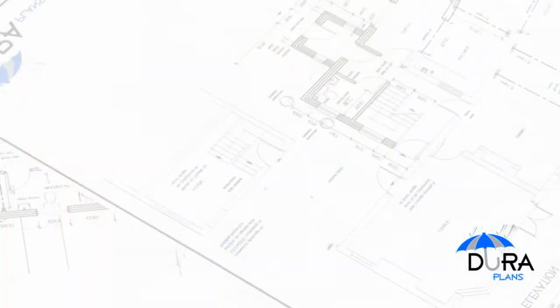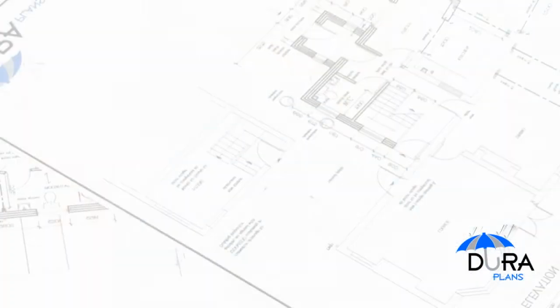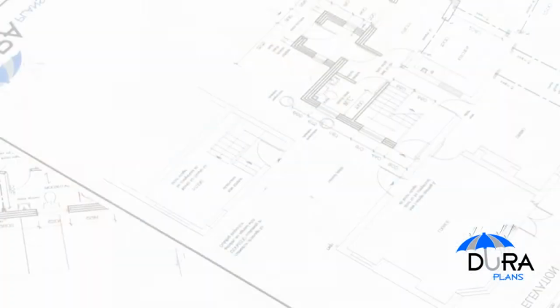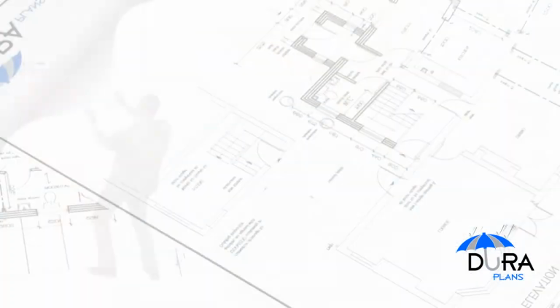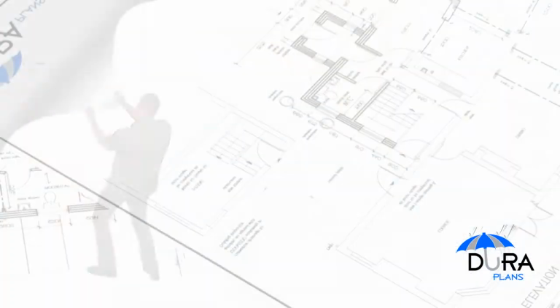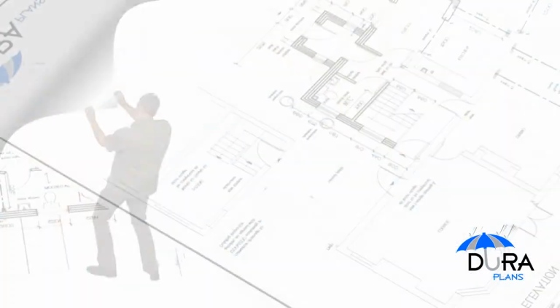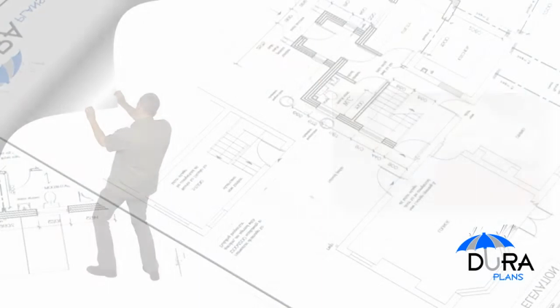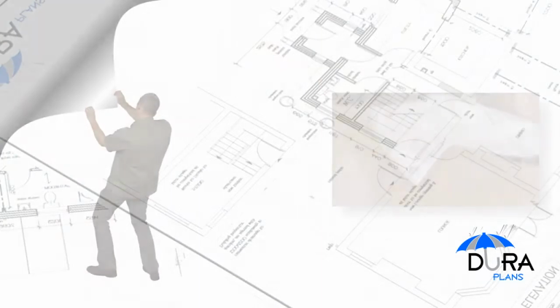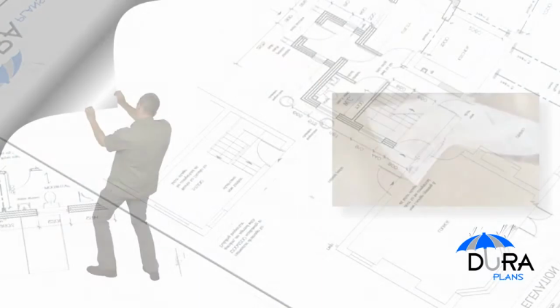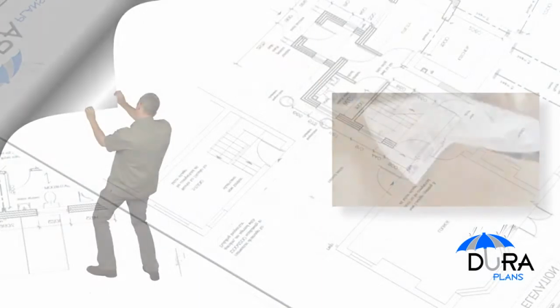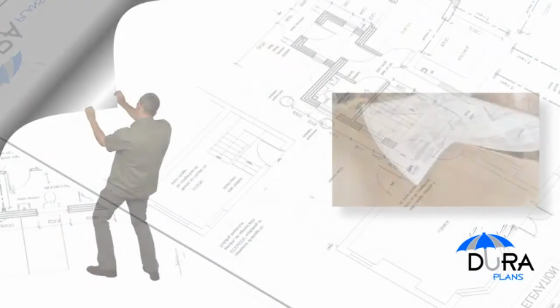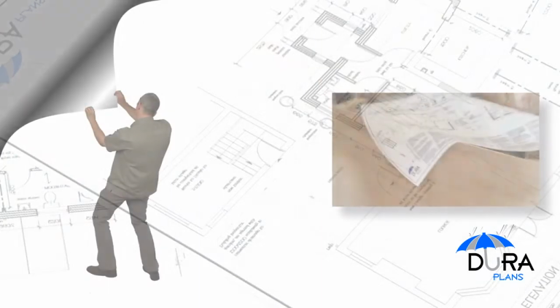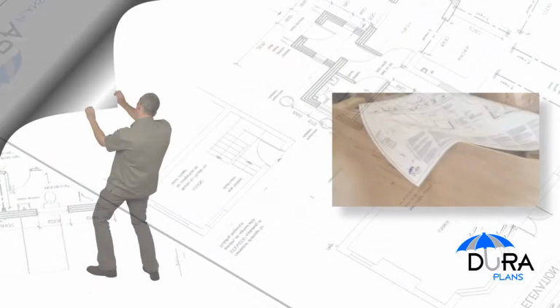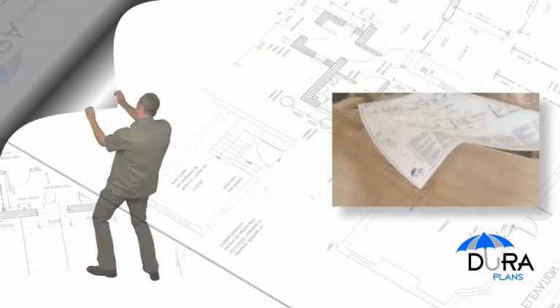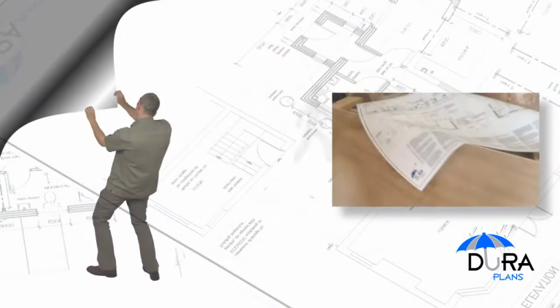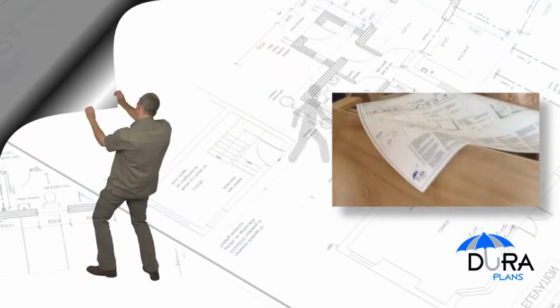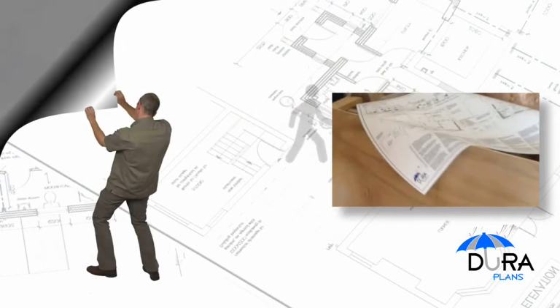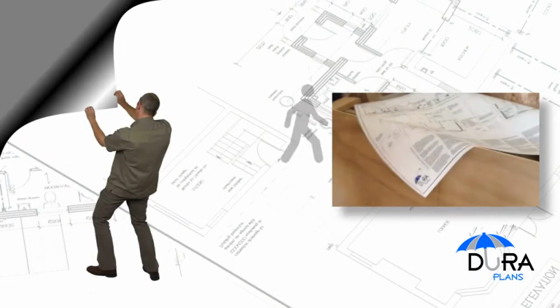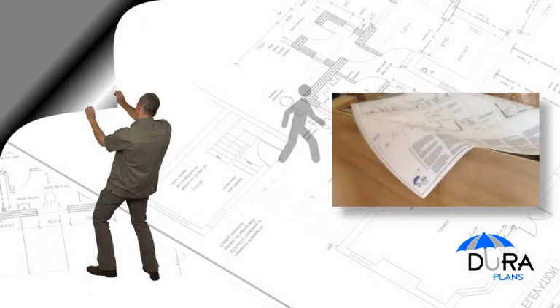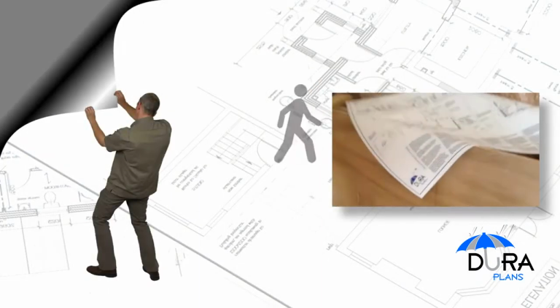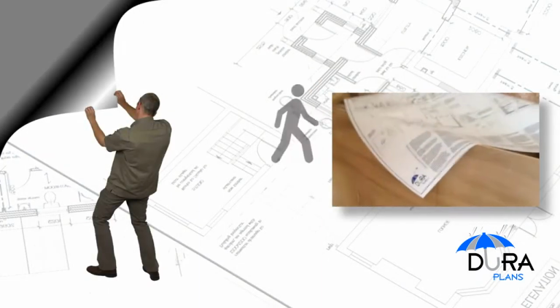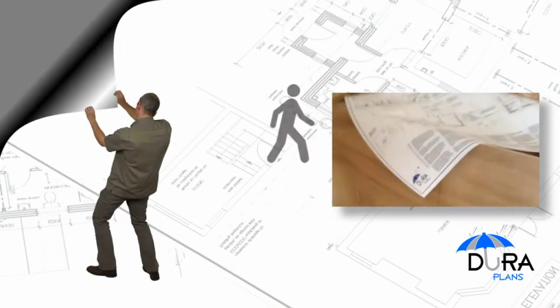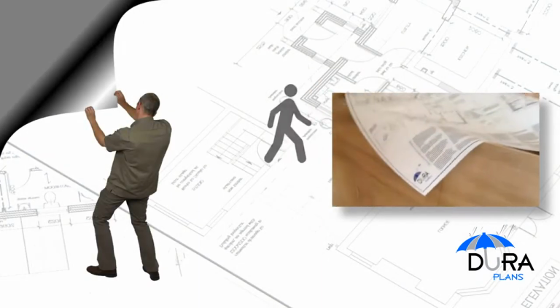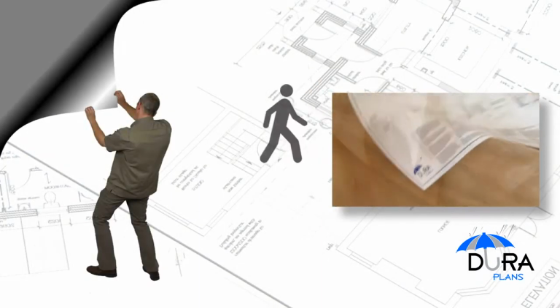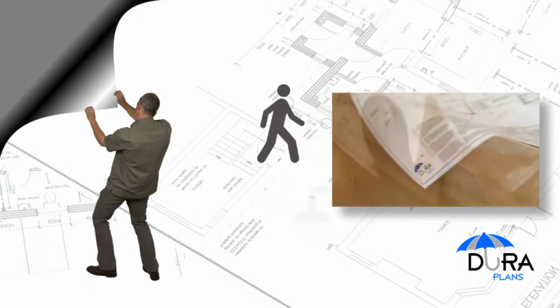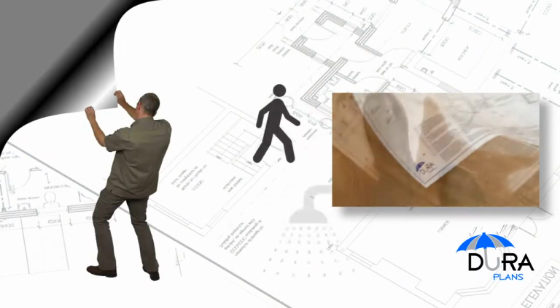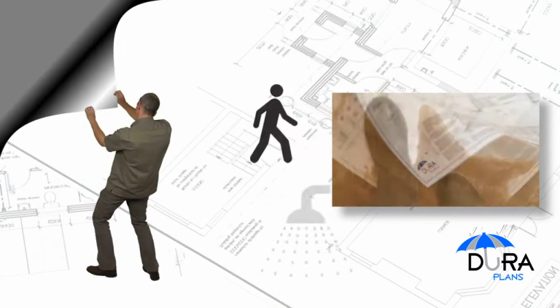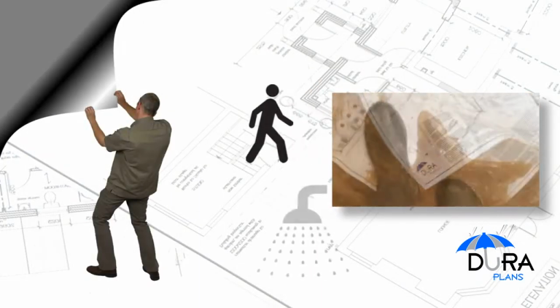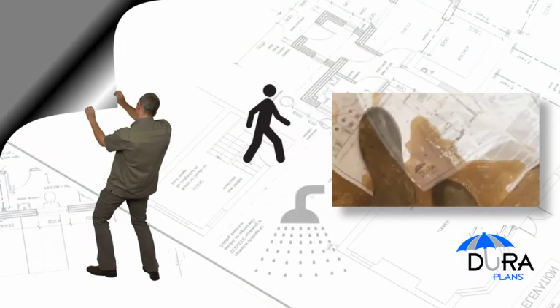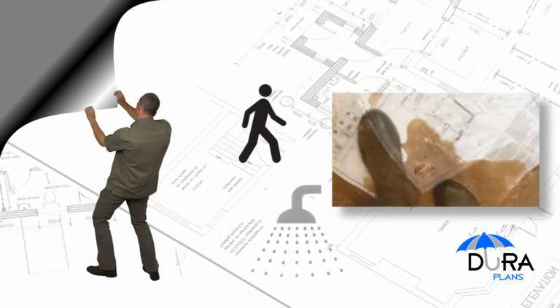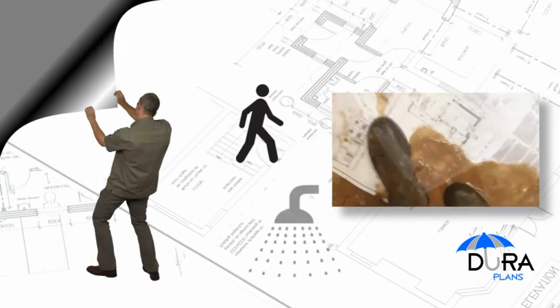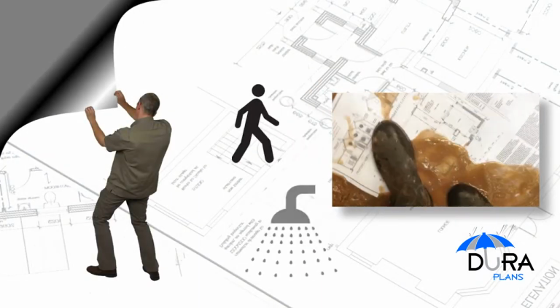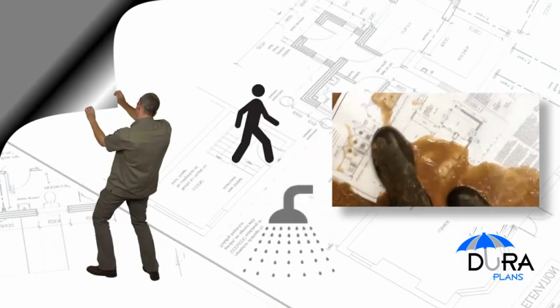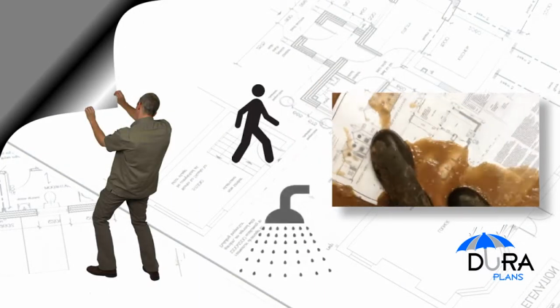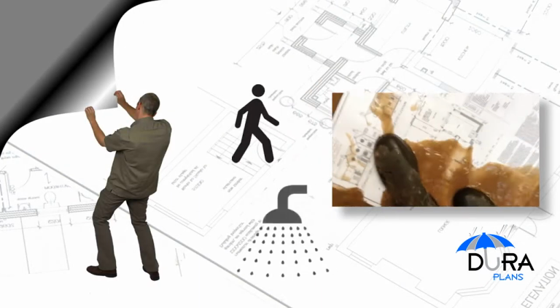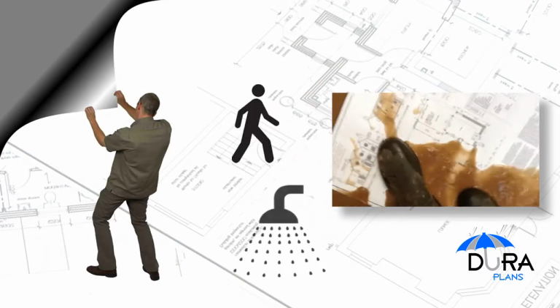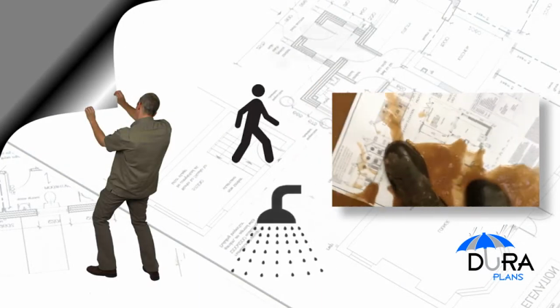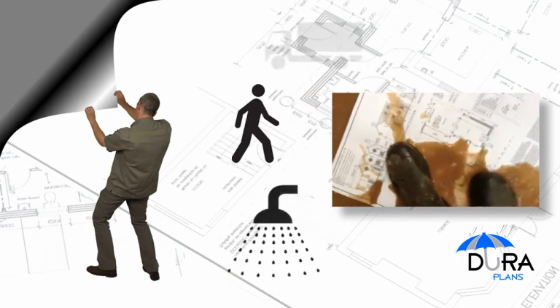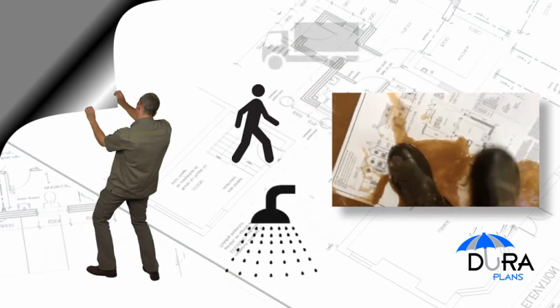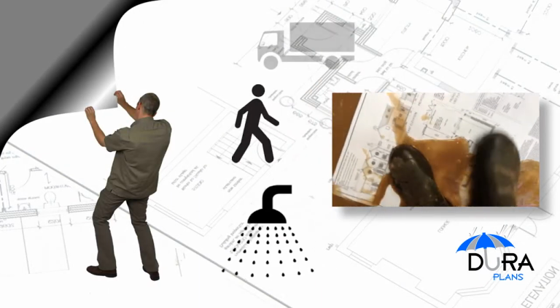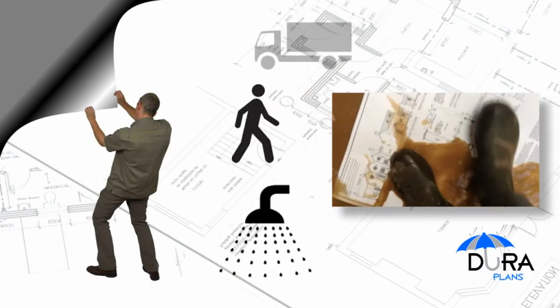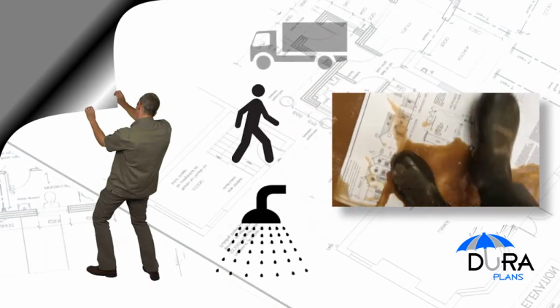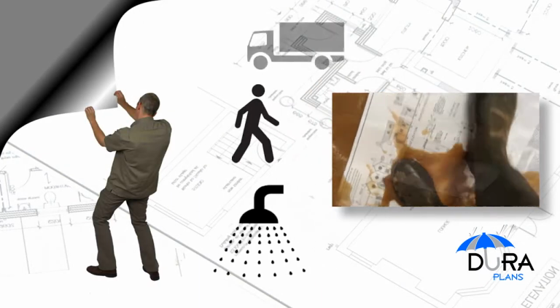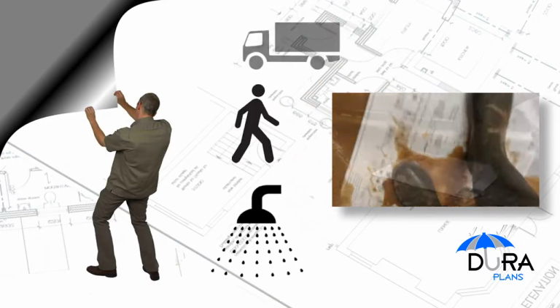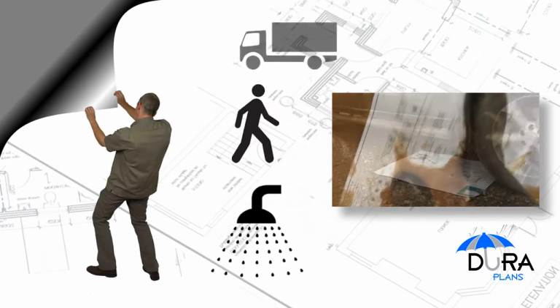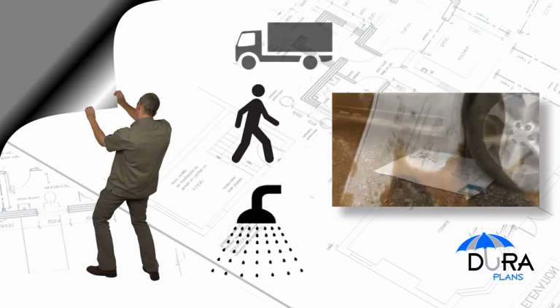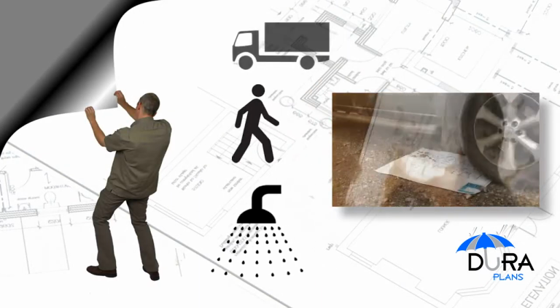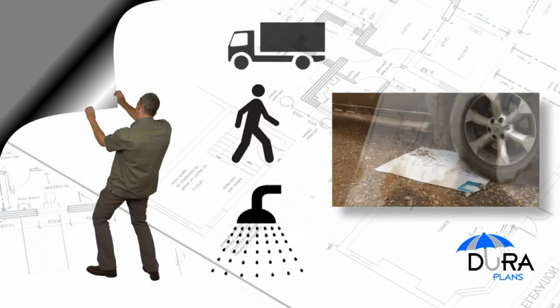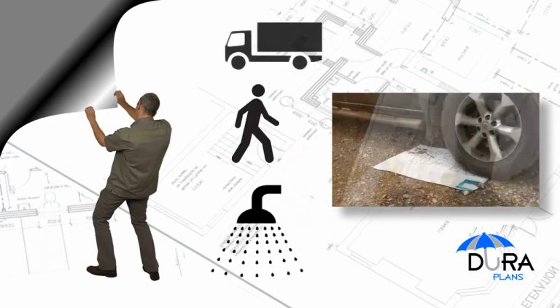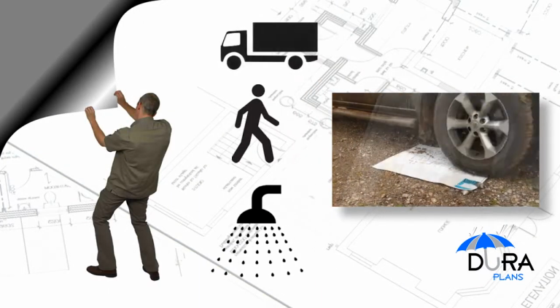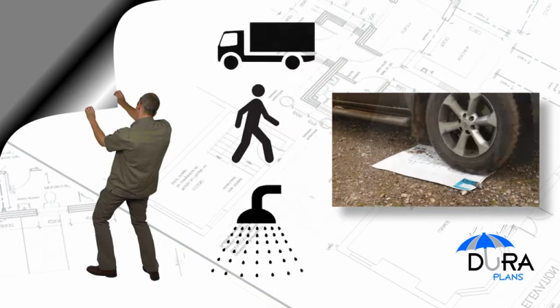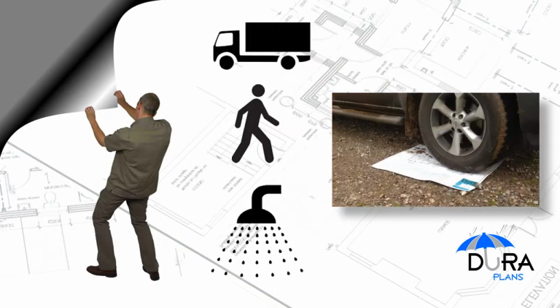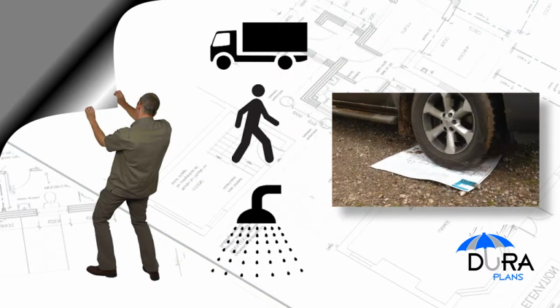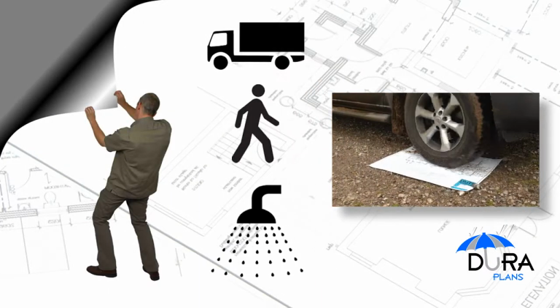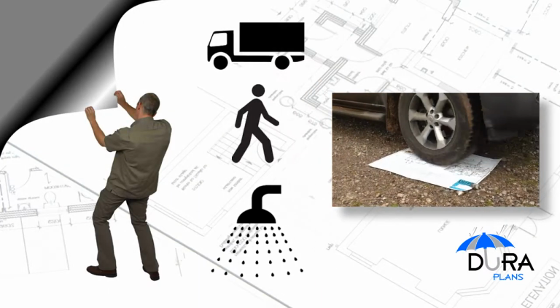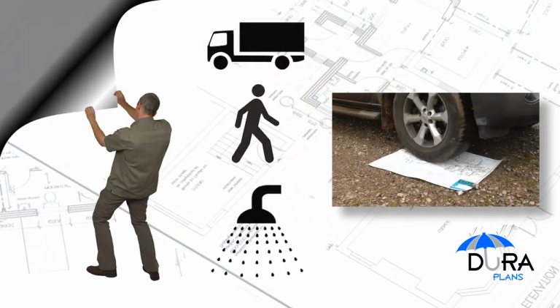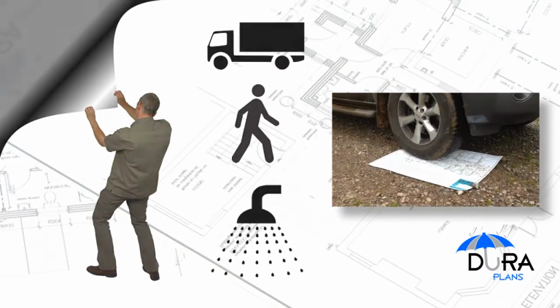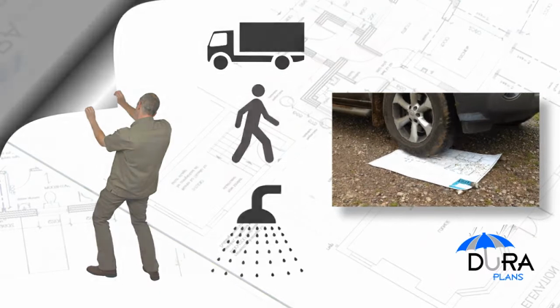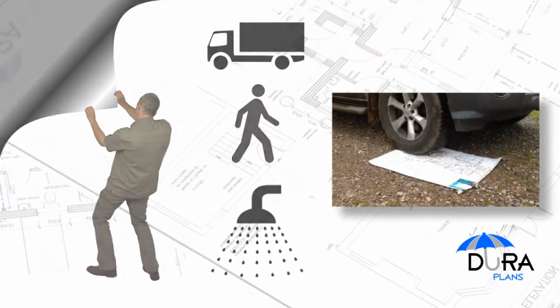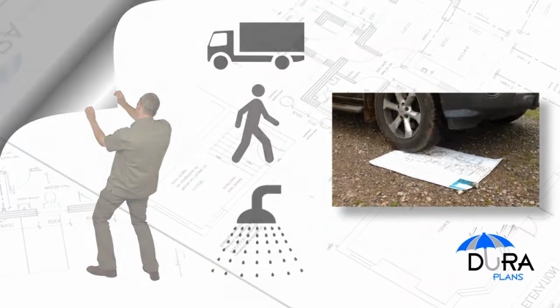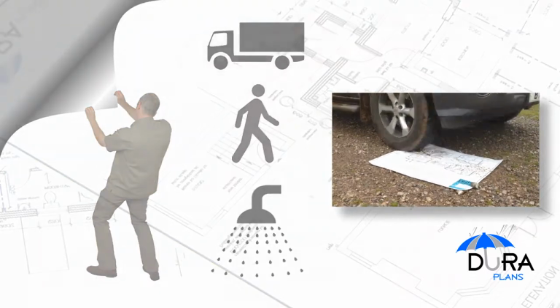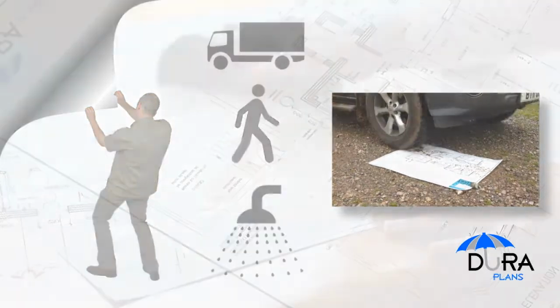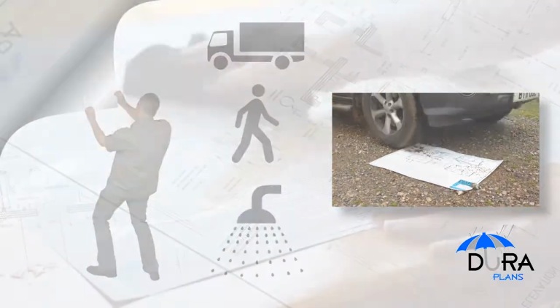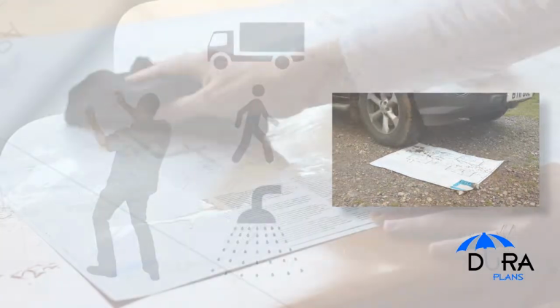DuraPlans are tear resistant. You can stand on them and they won't rip or tear. You can even drive over them.